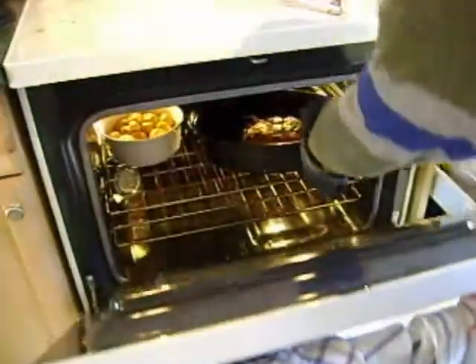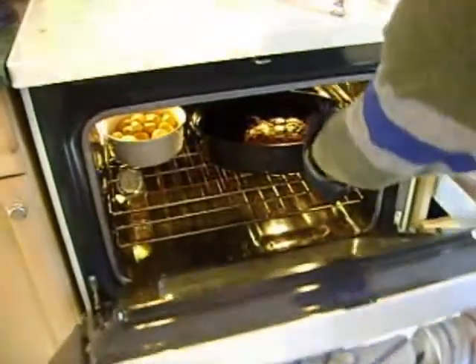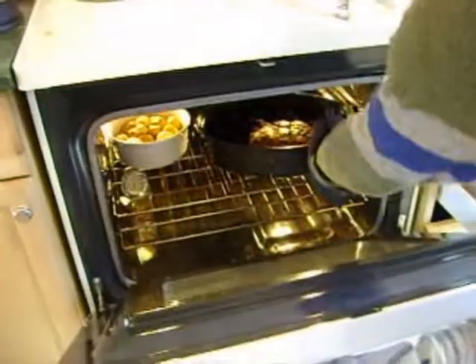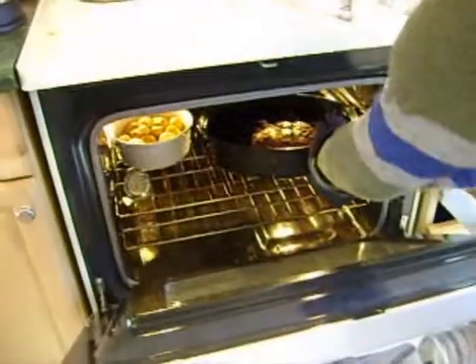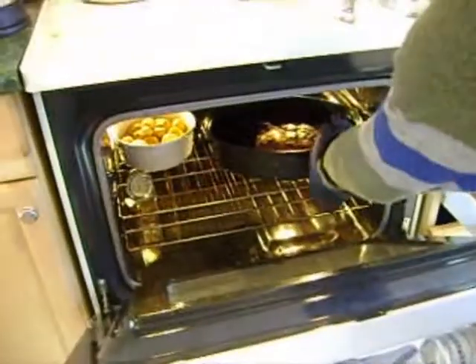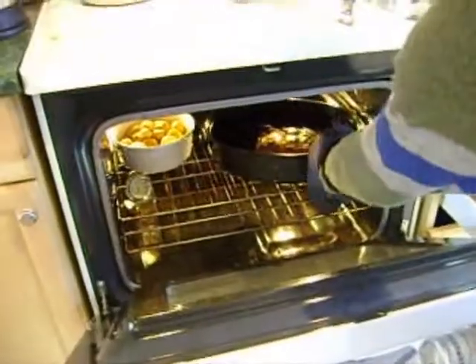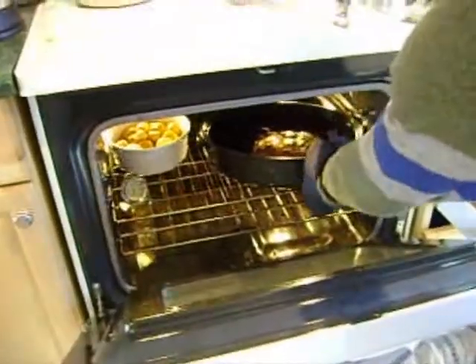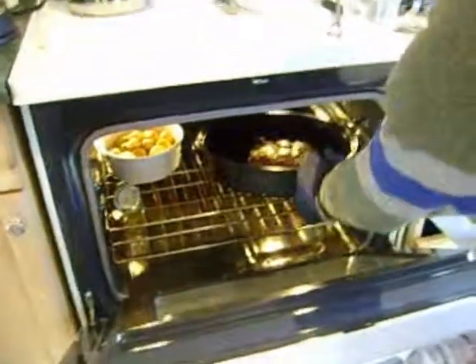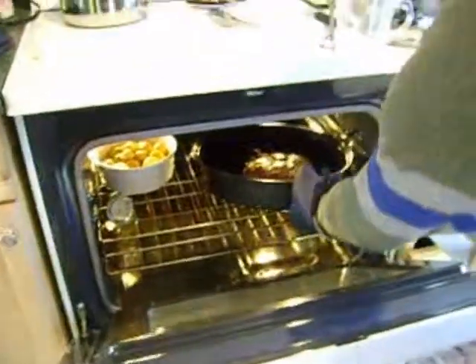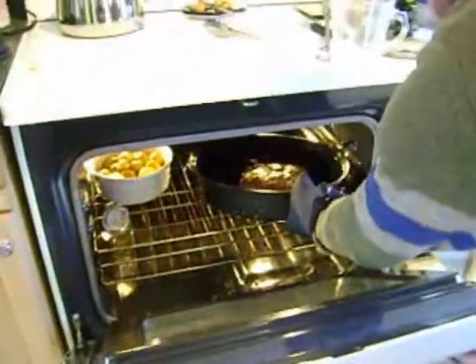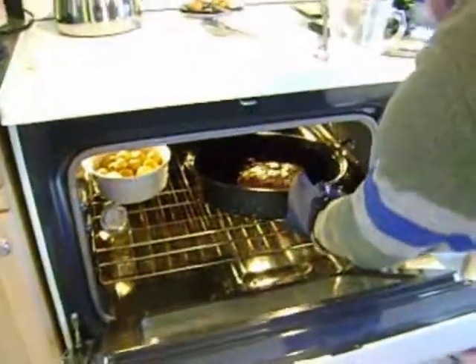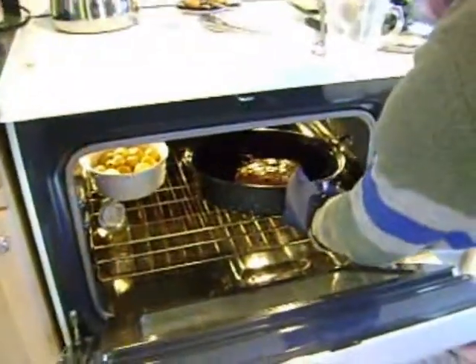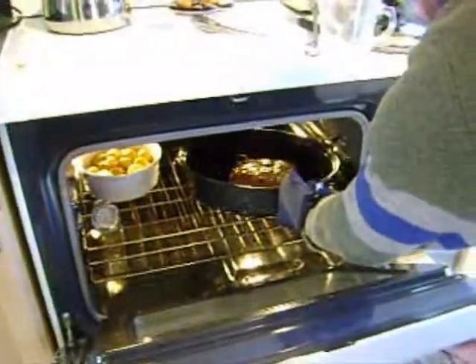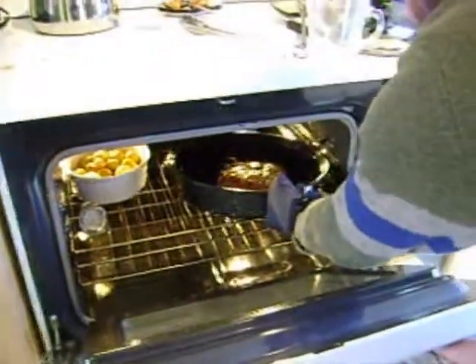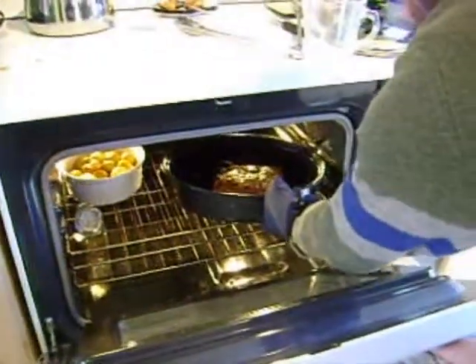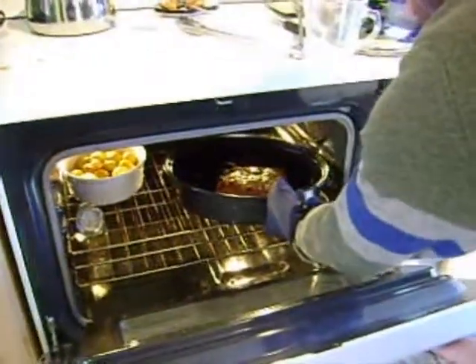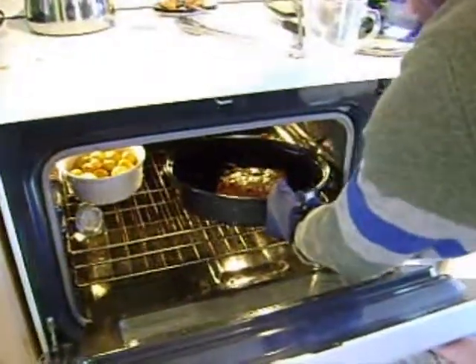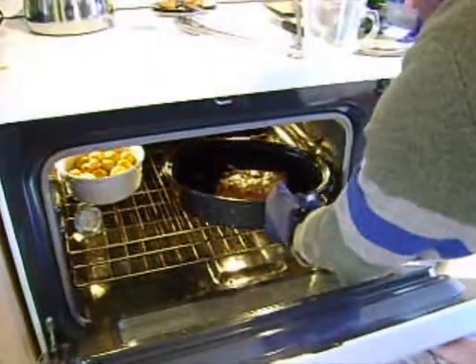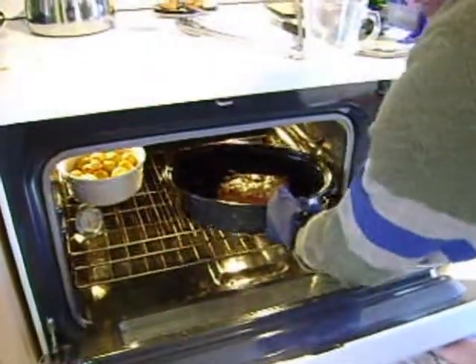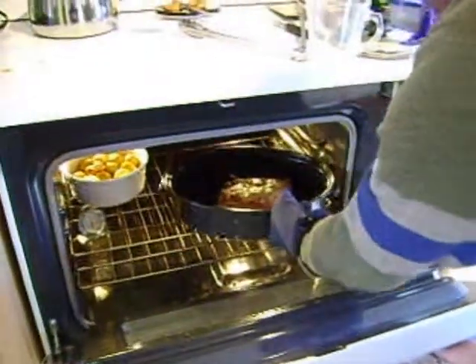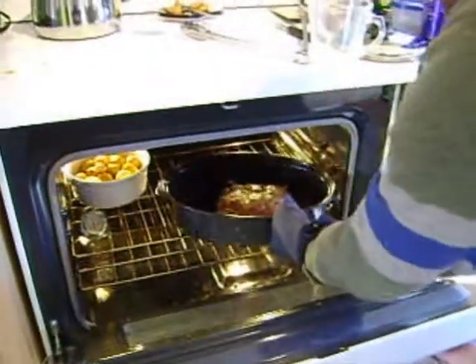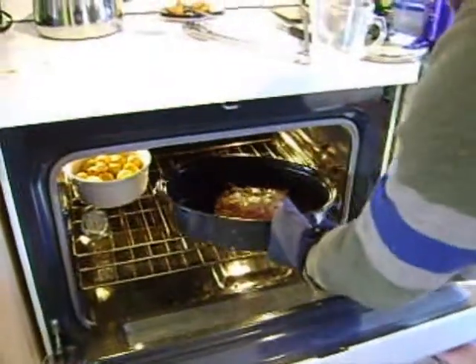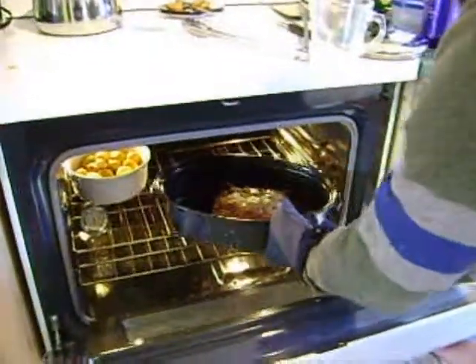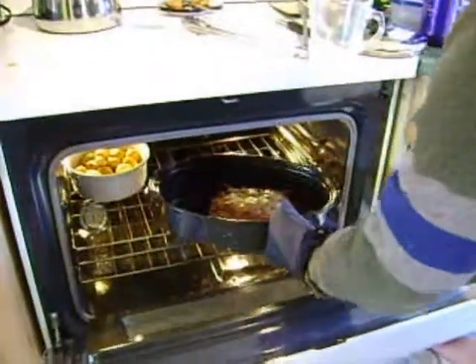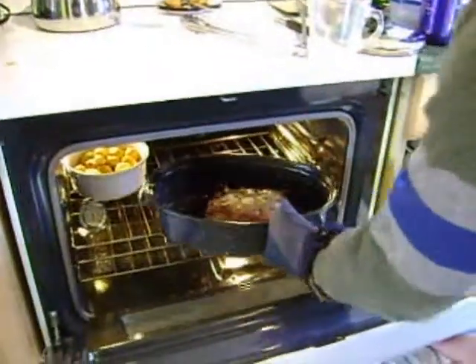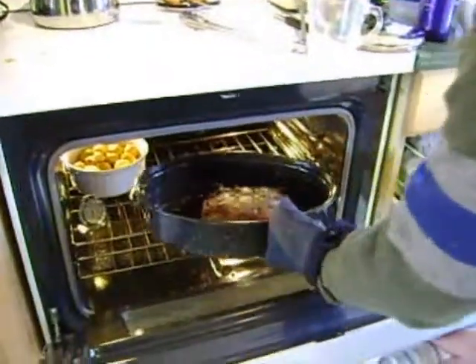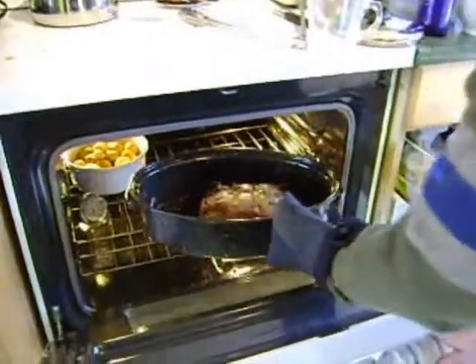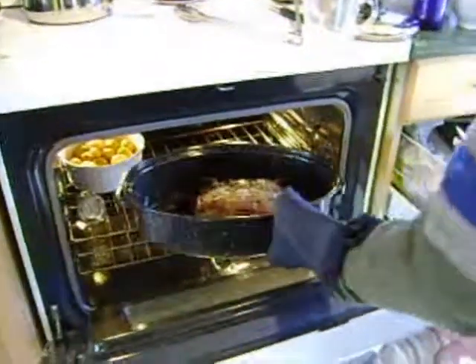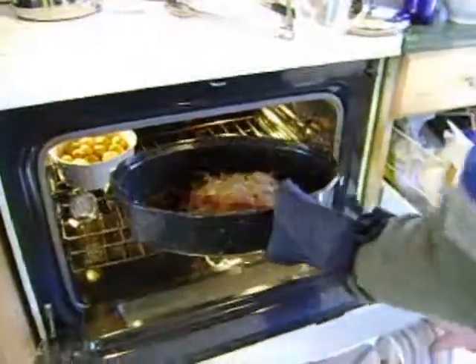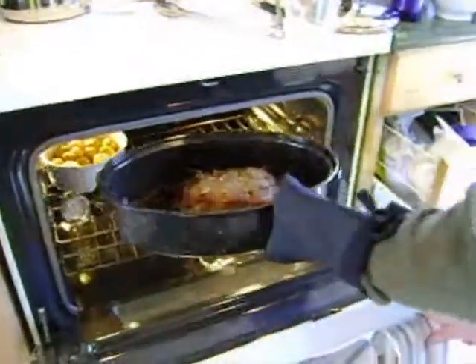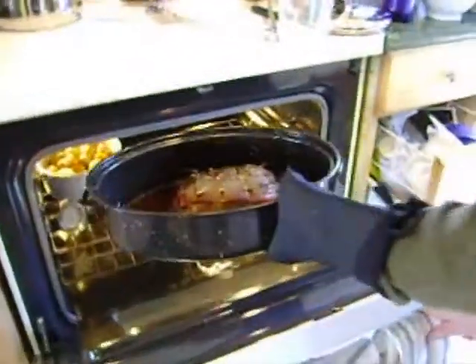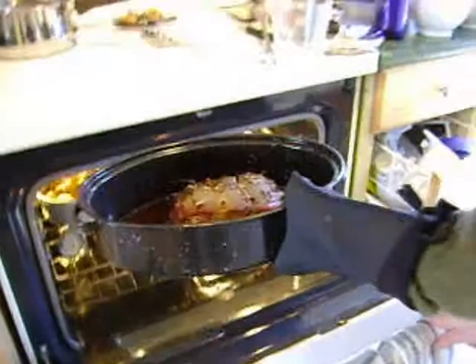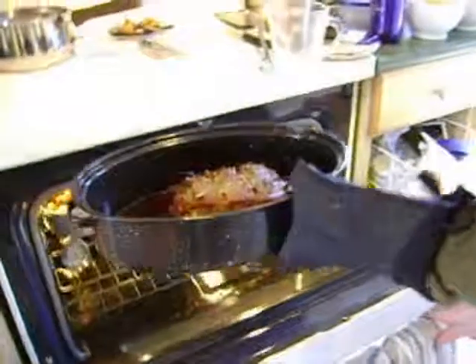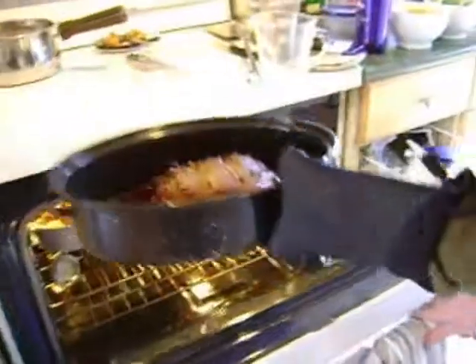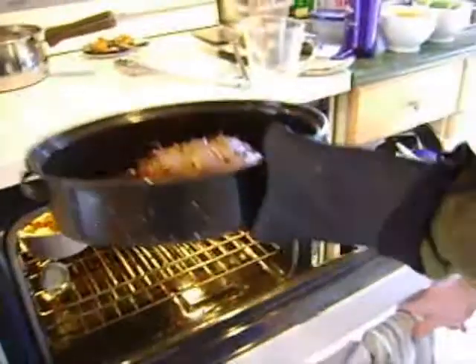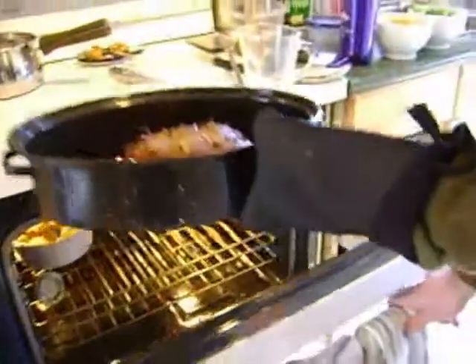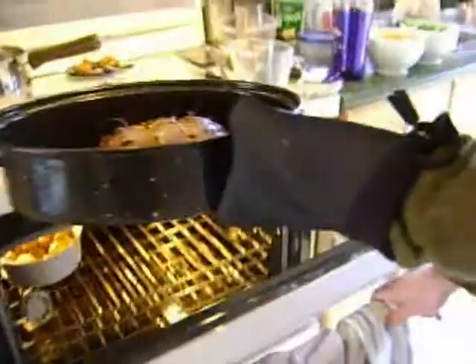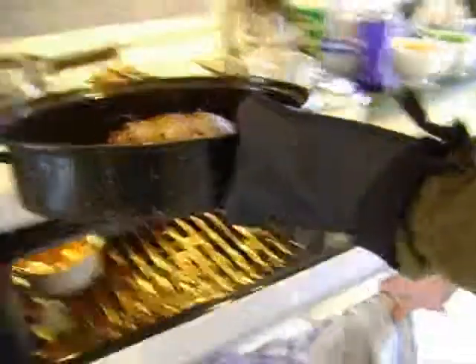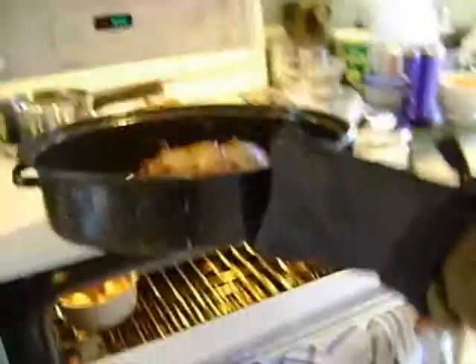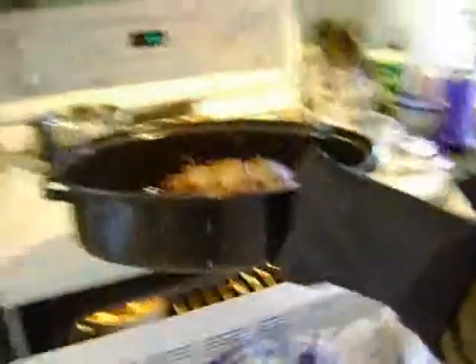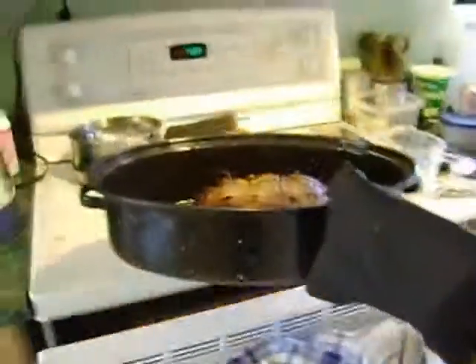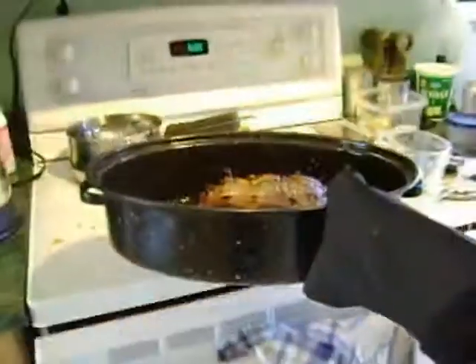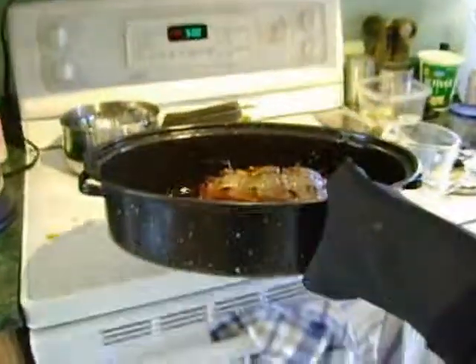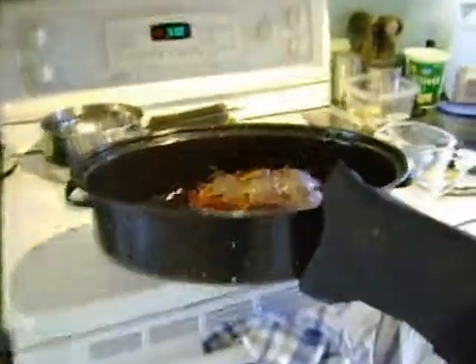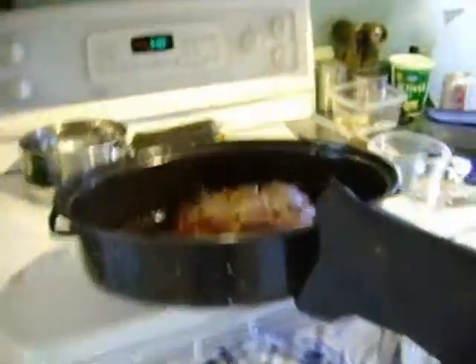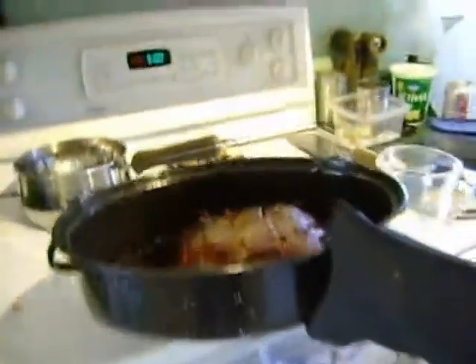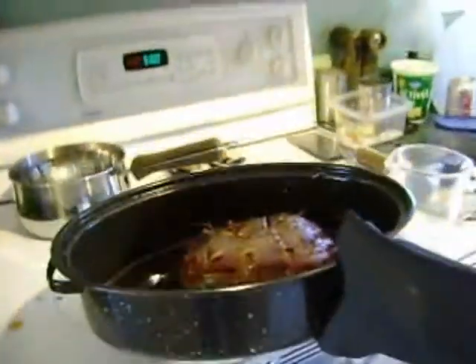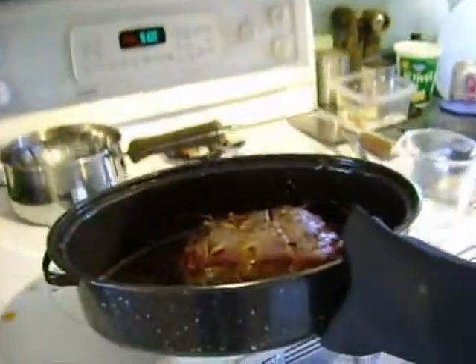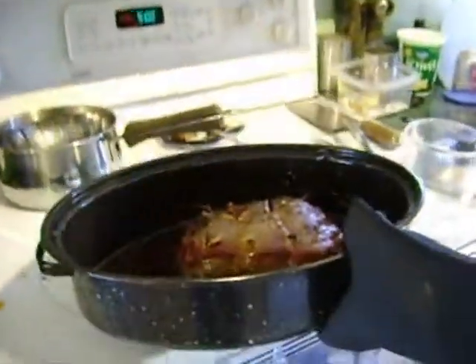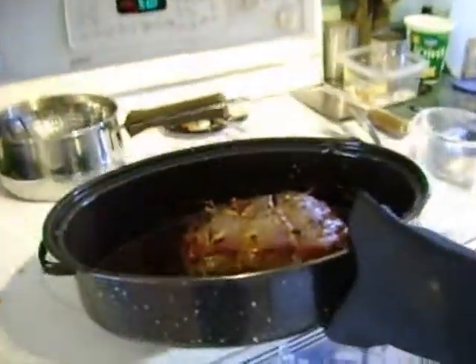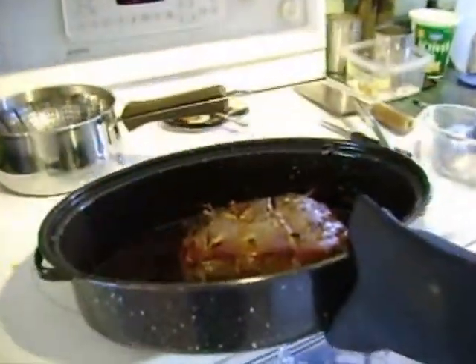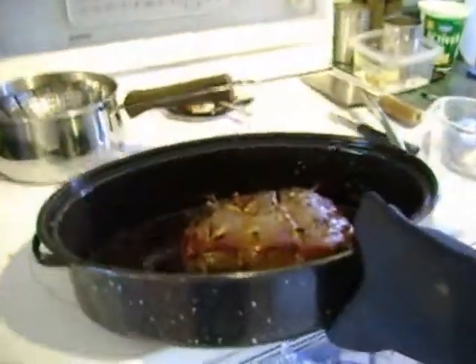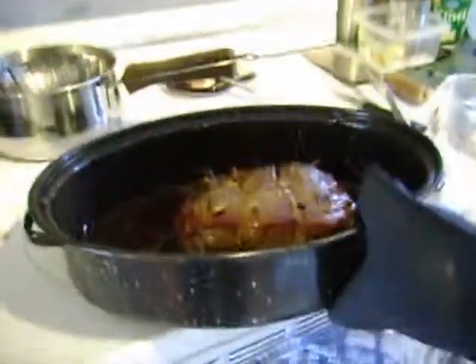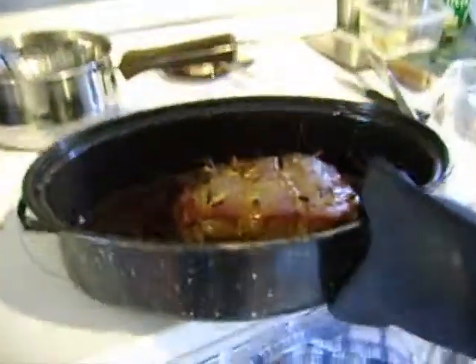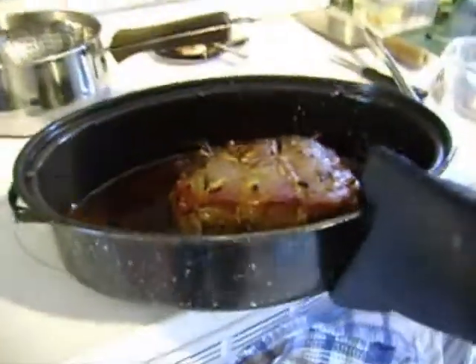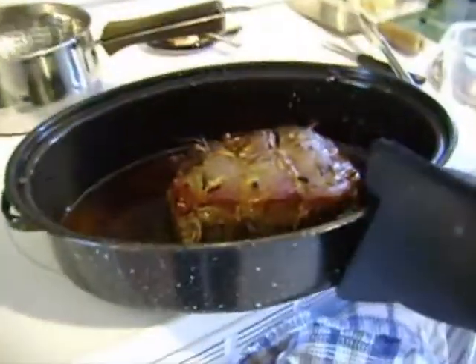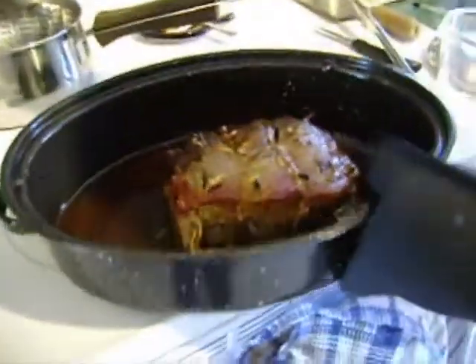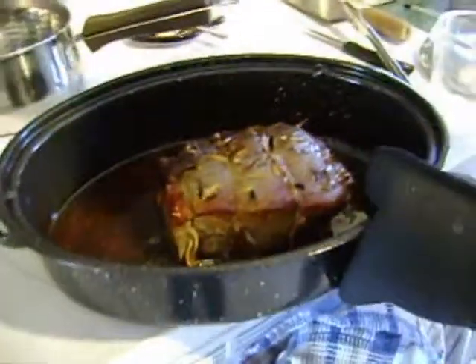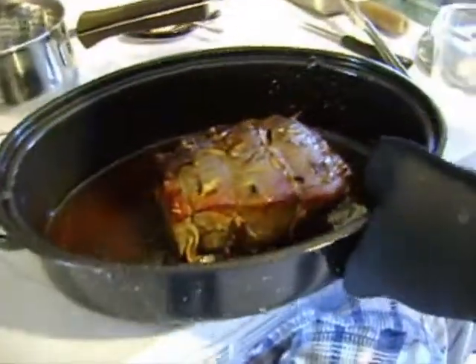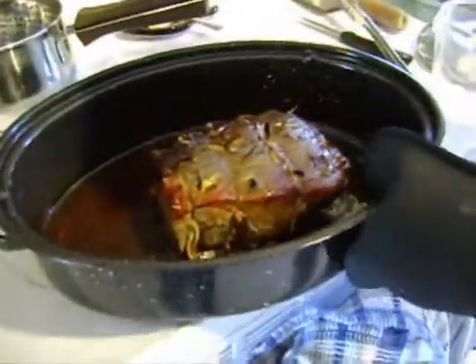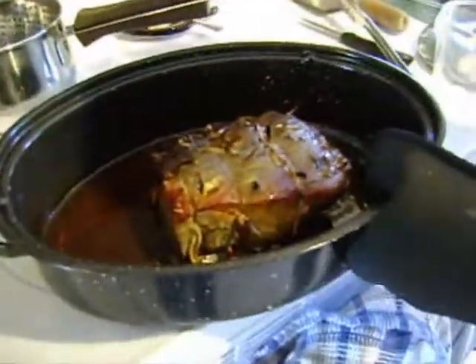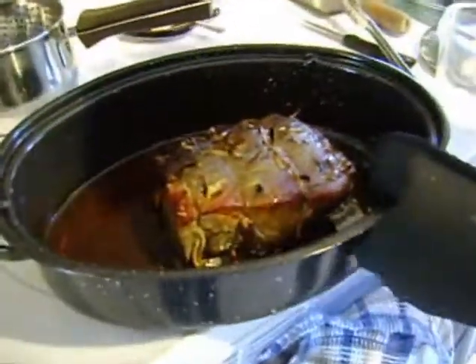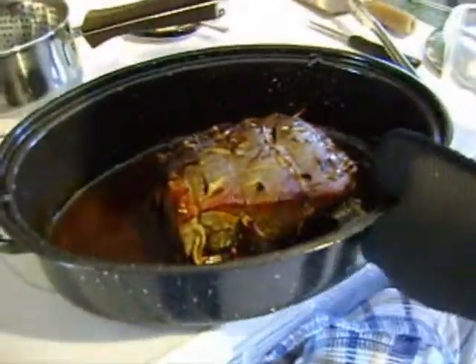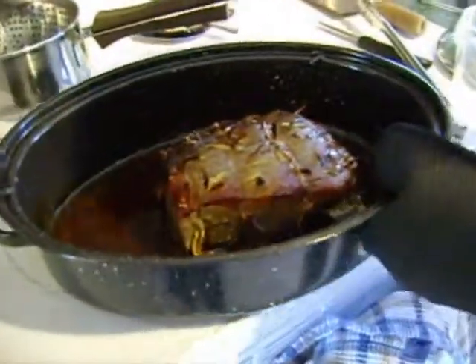To make Yorkshire Pudding, first you need to cook or roast. But save the drippings because you're going to need them for the Yorkshire Pudding.